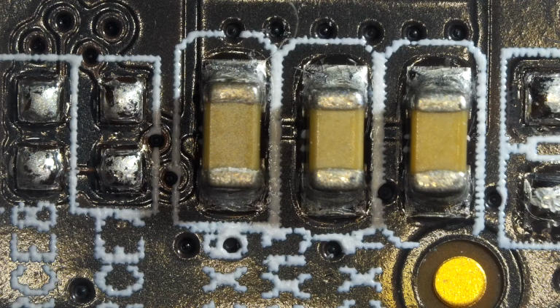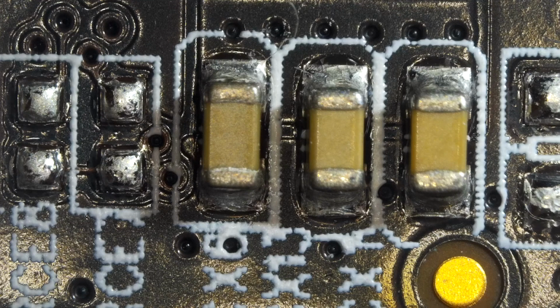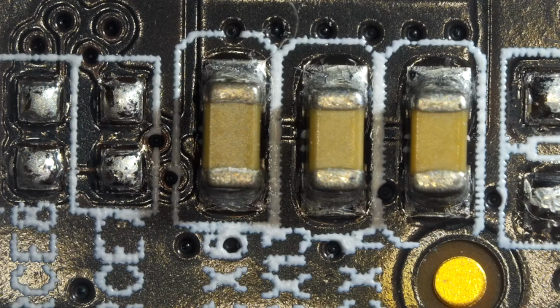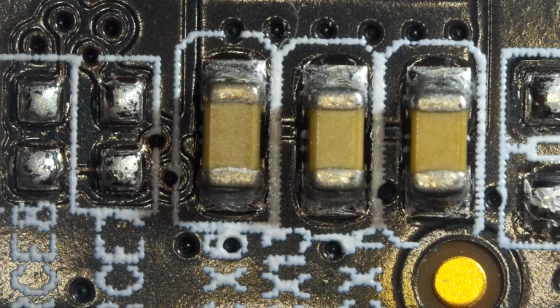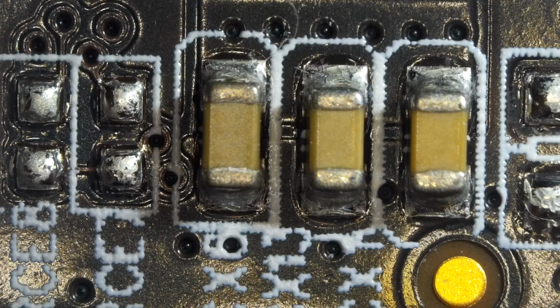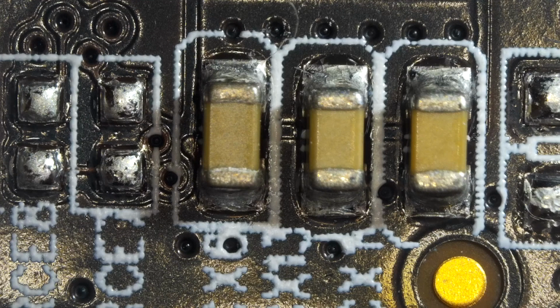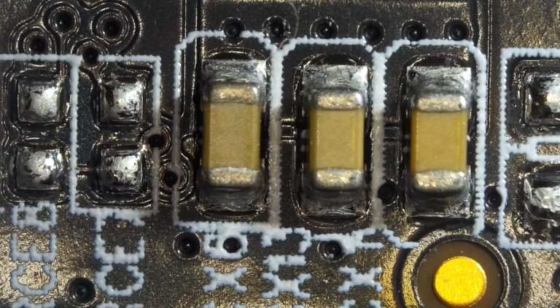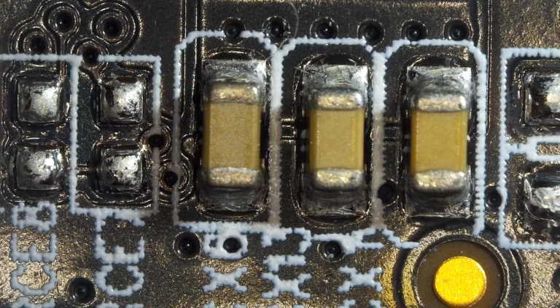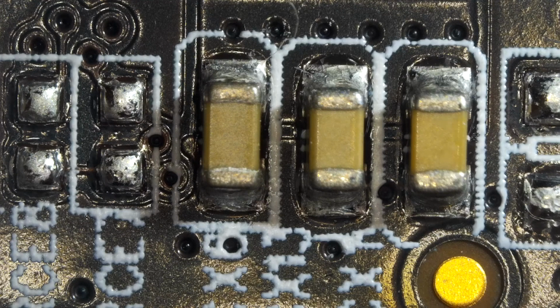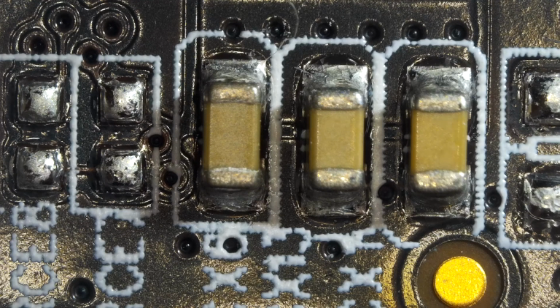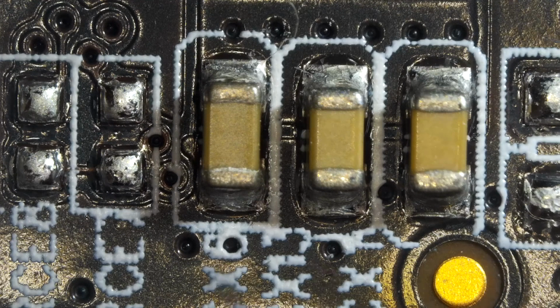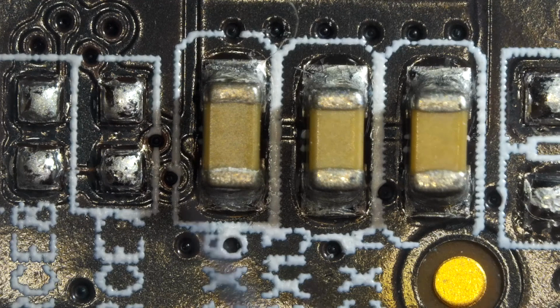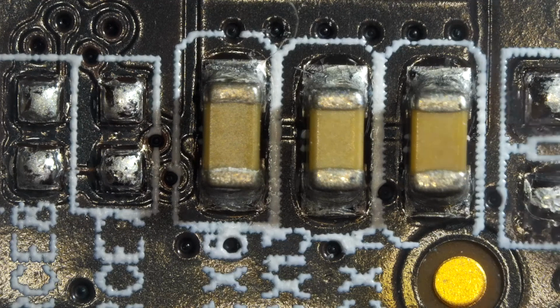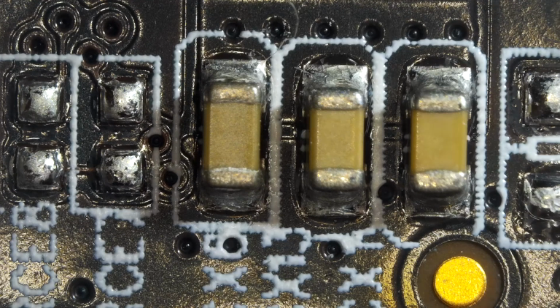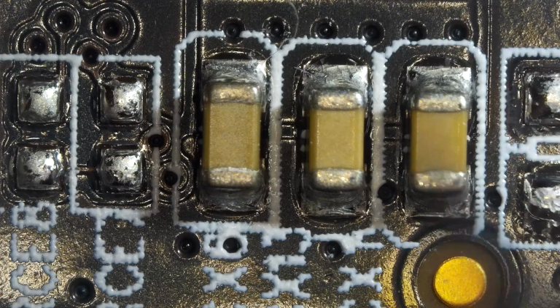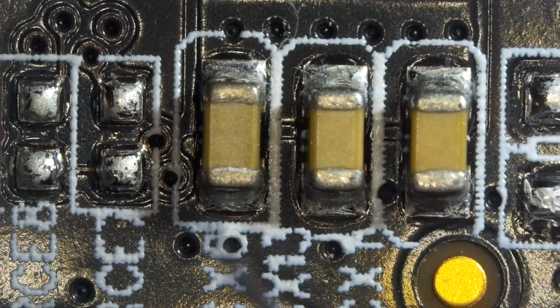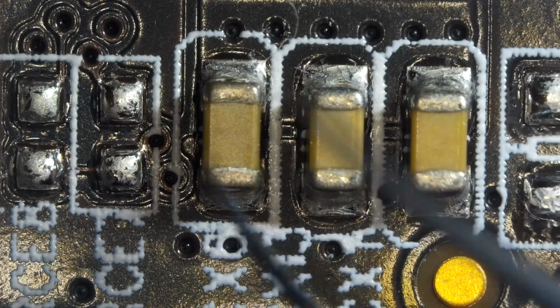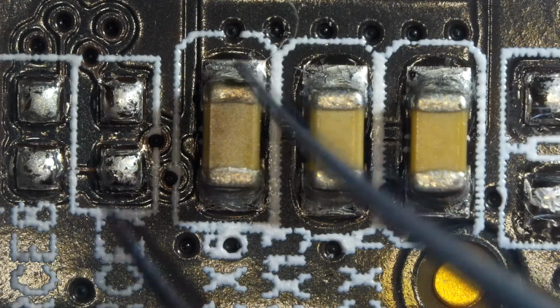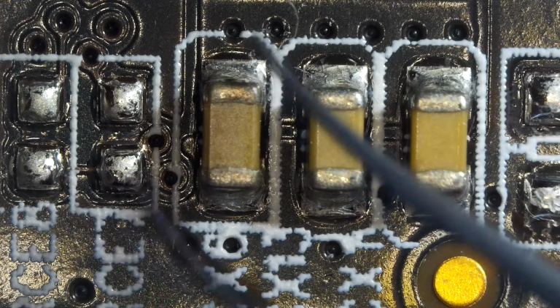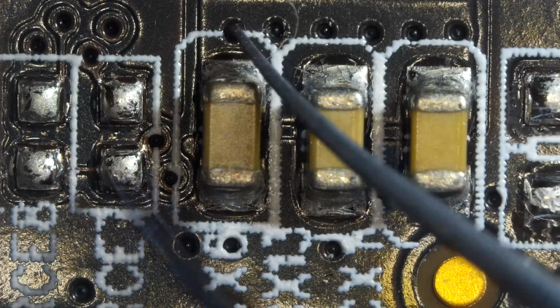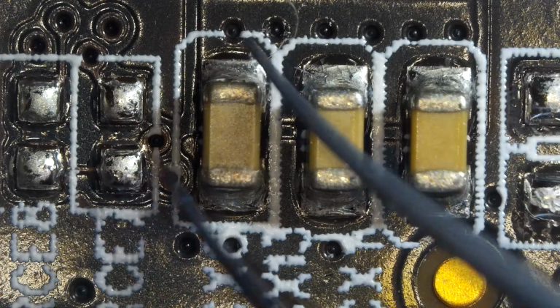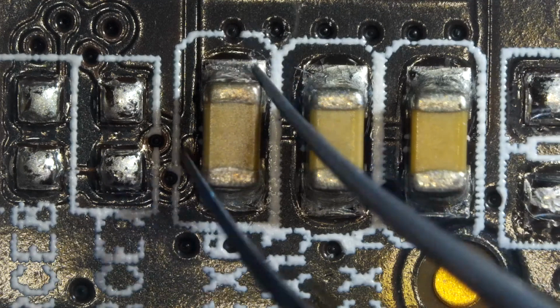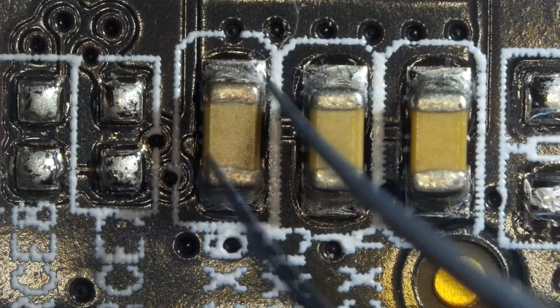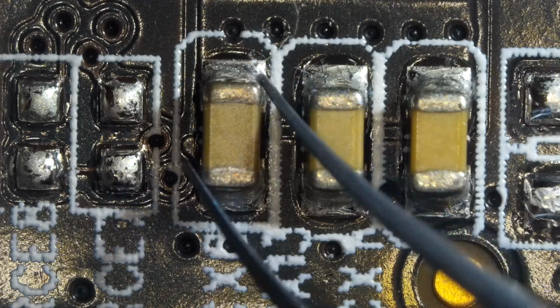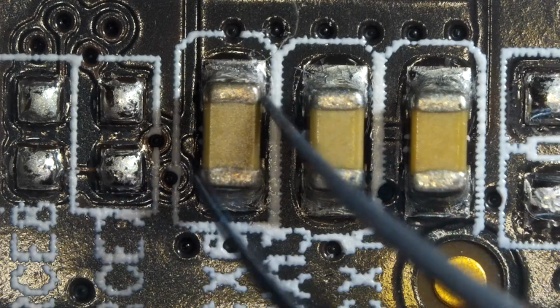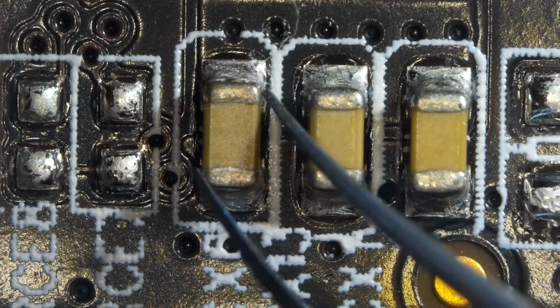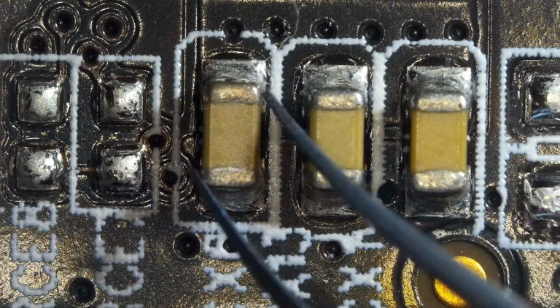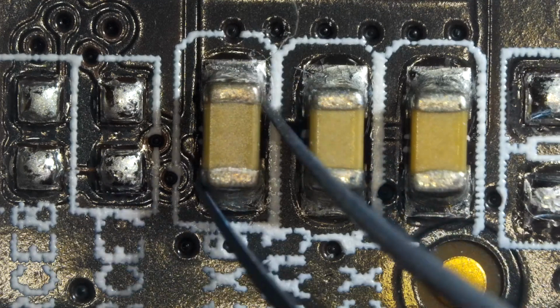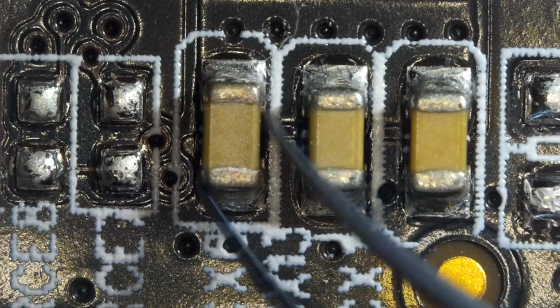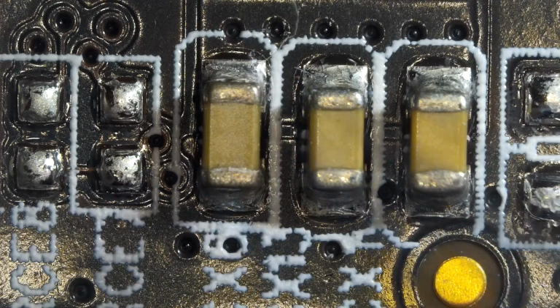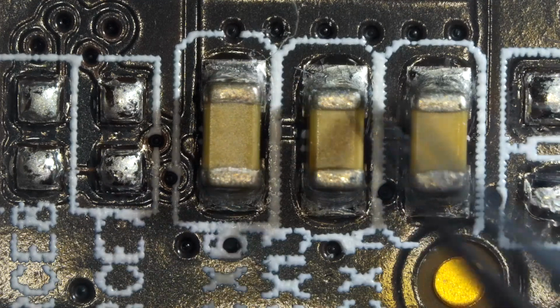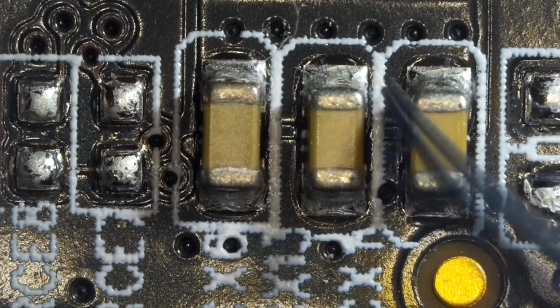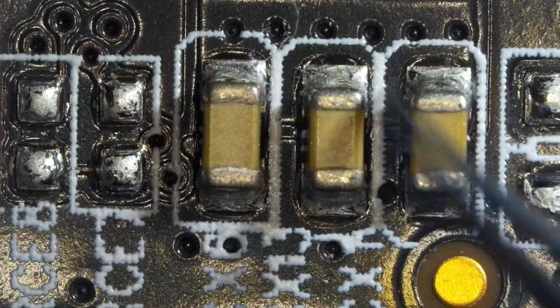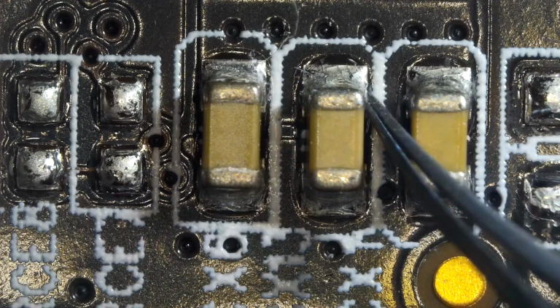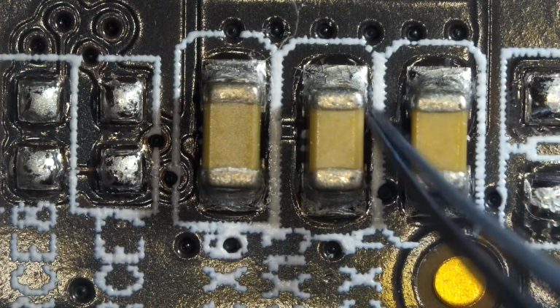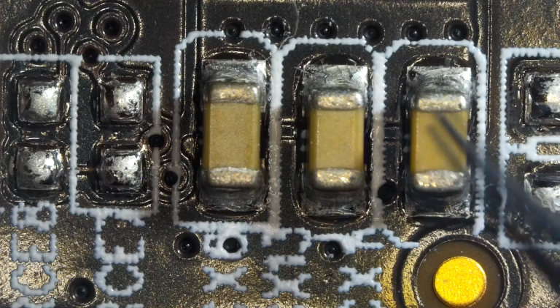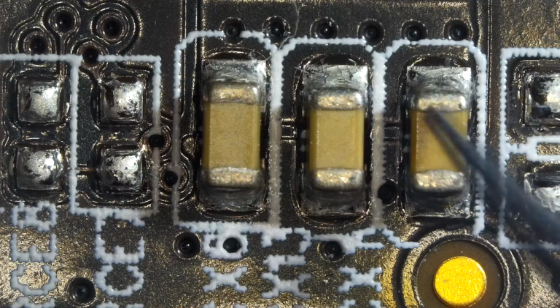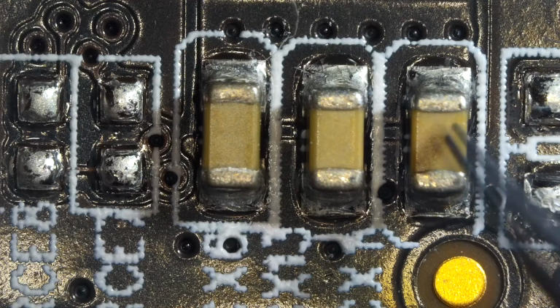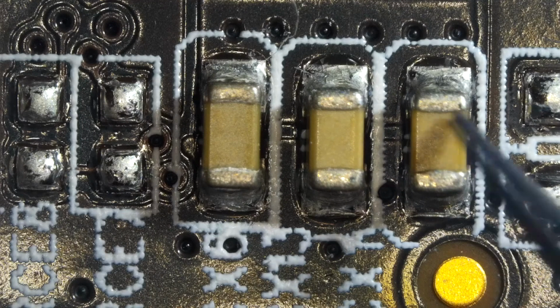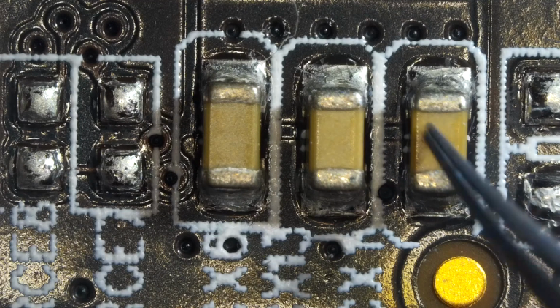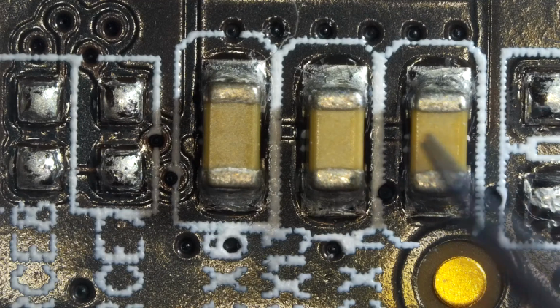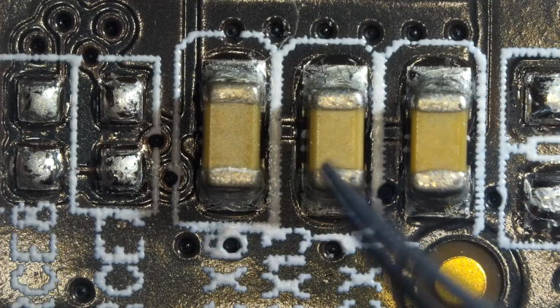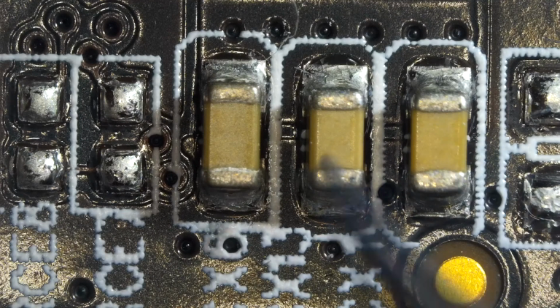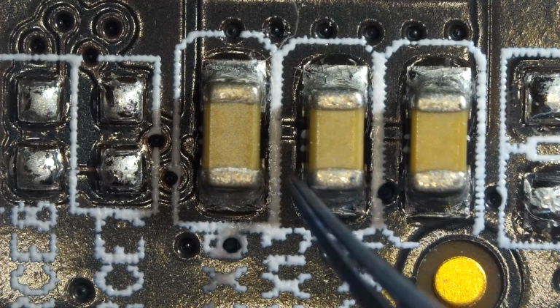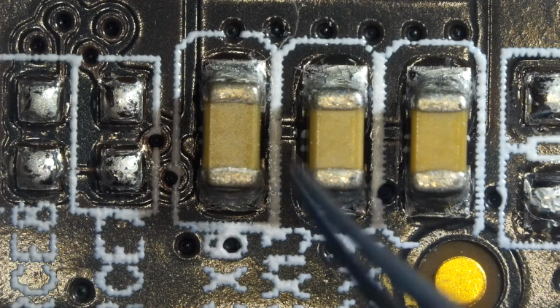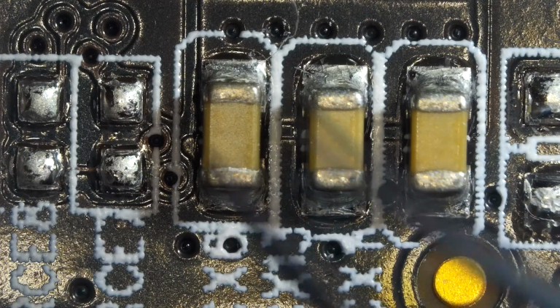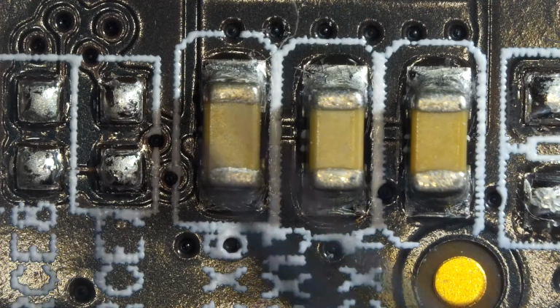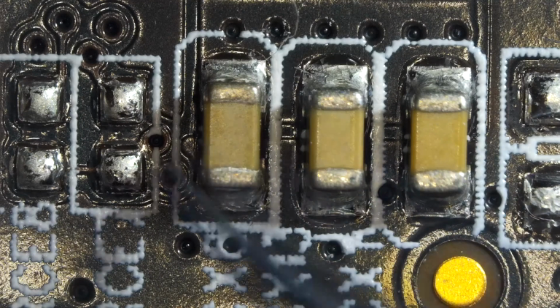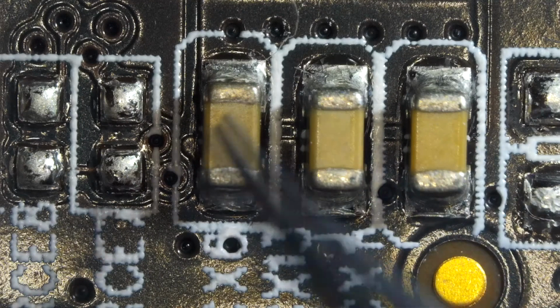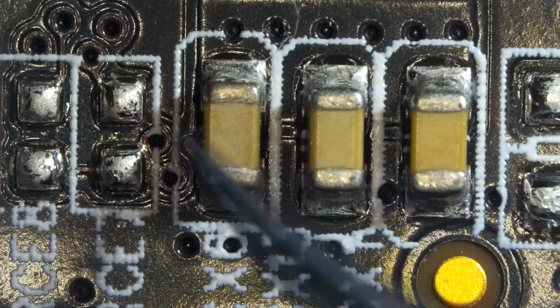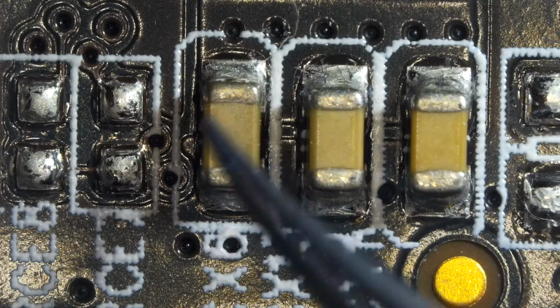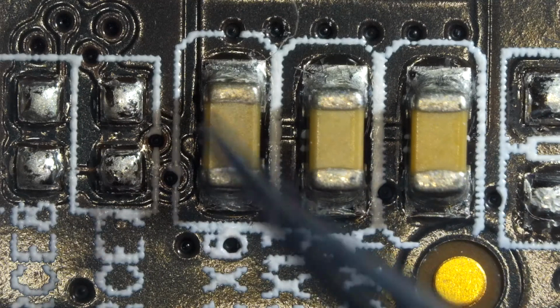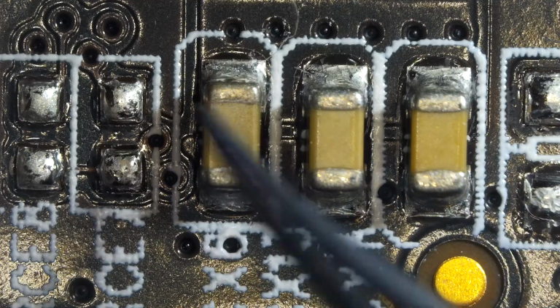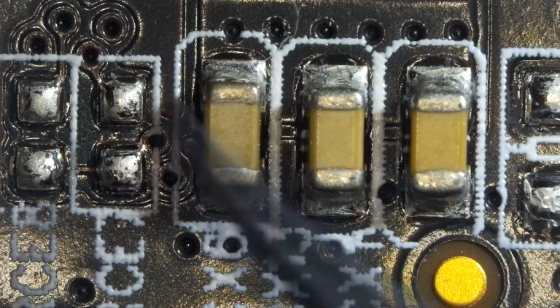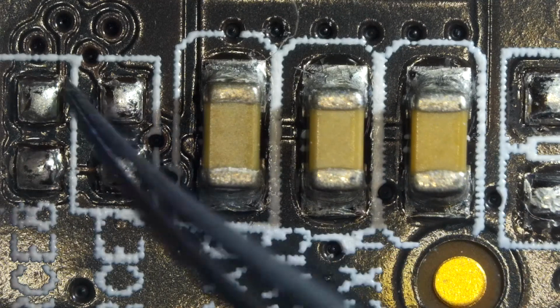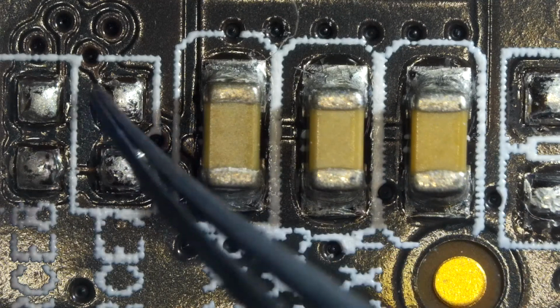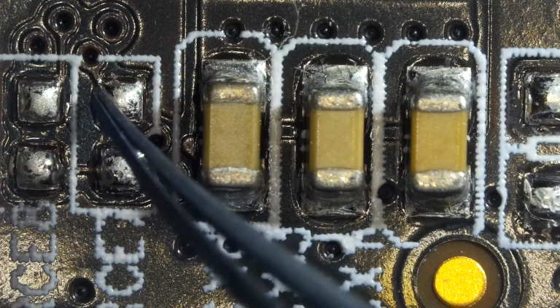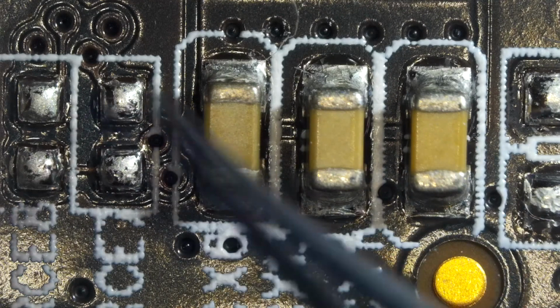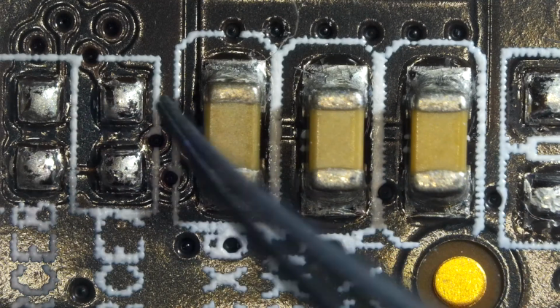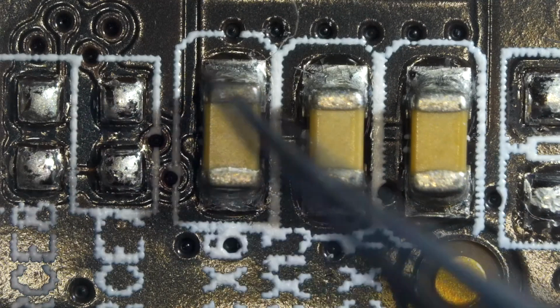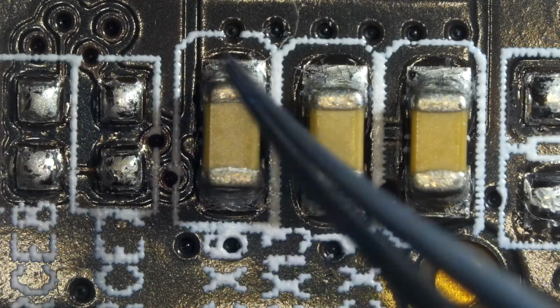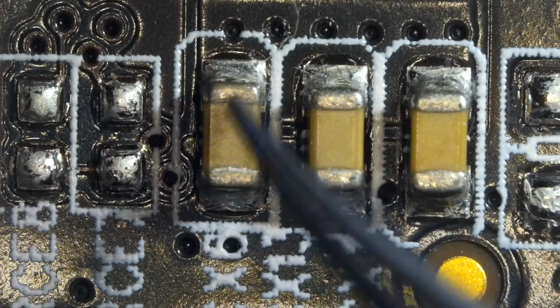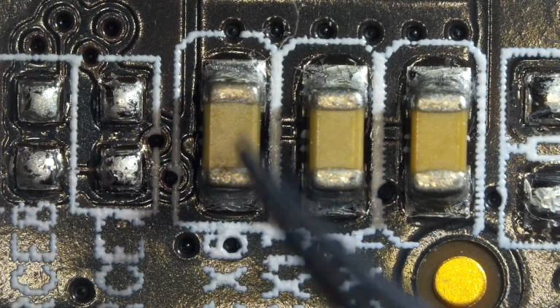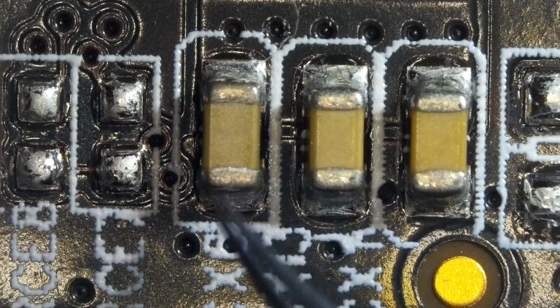SMD stands for surface mounted components such as capacitors, resistors, and any other components that are soldered on the logic board.